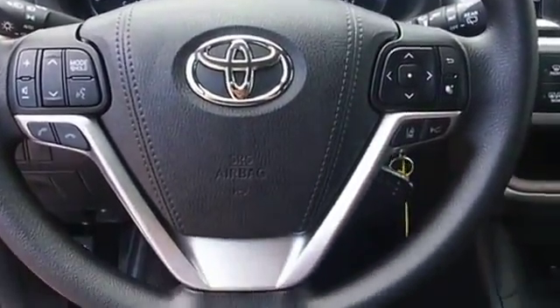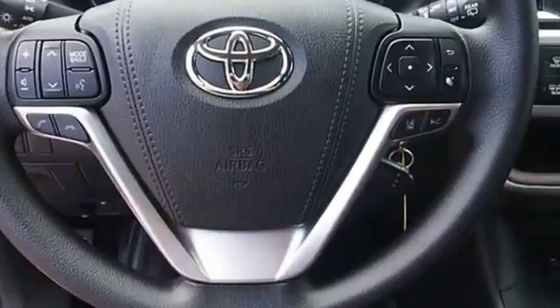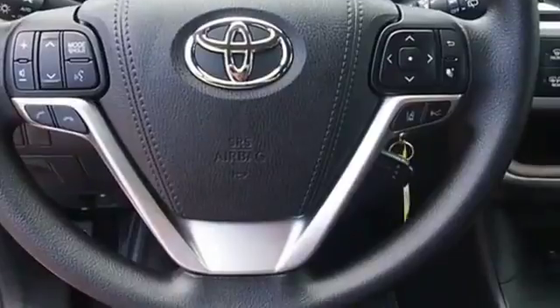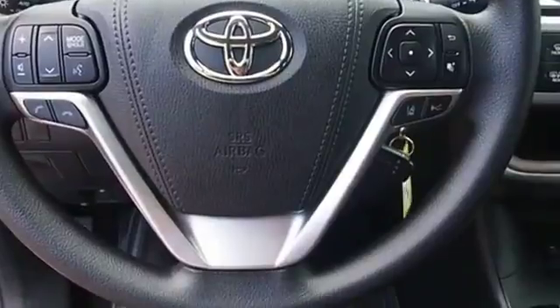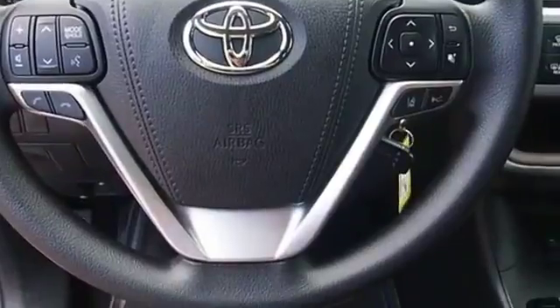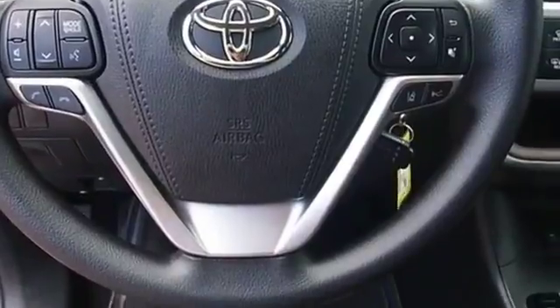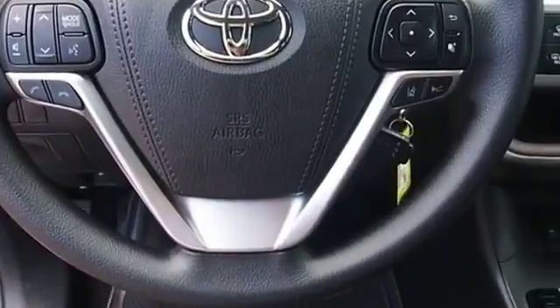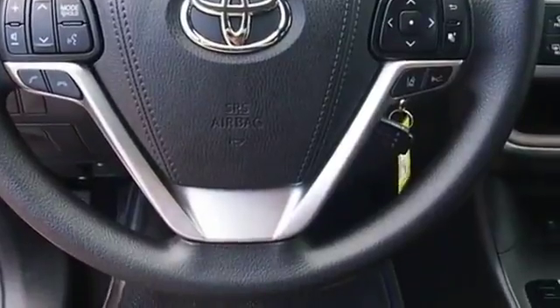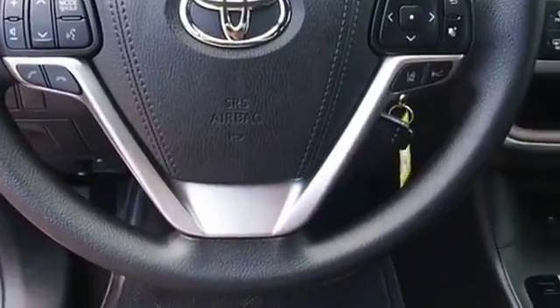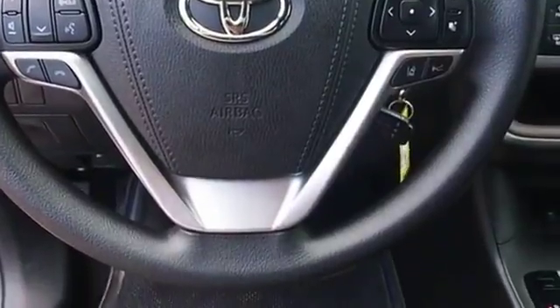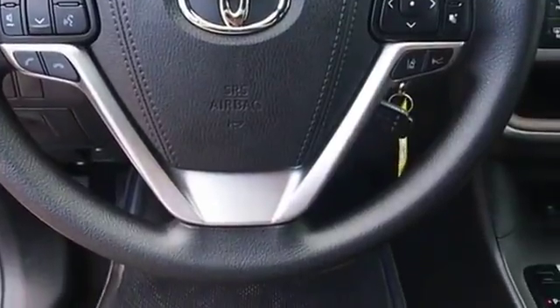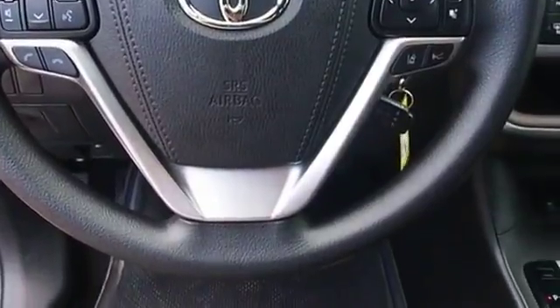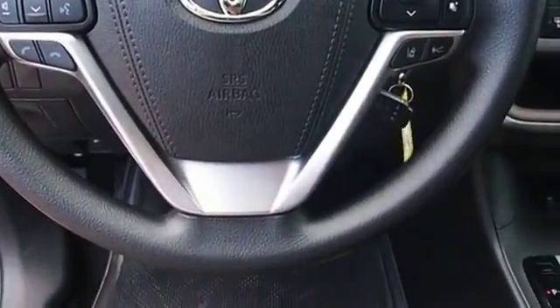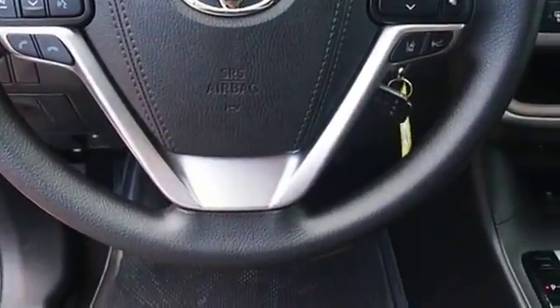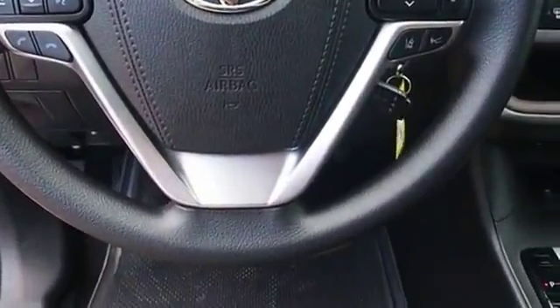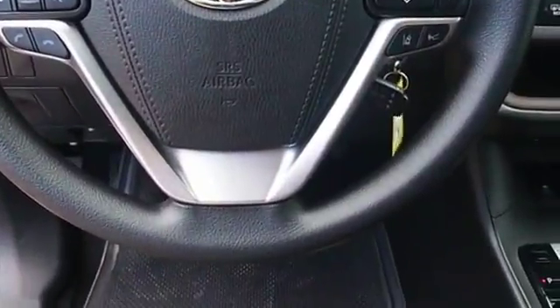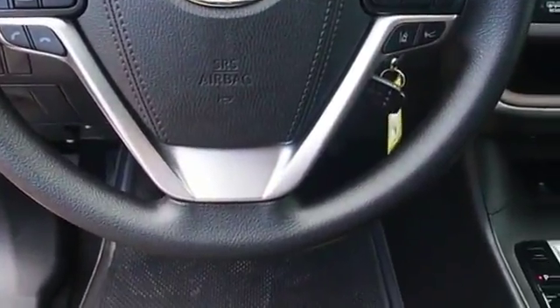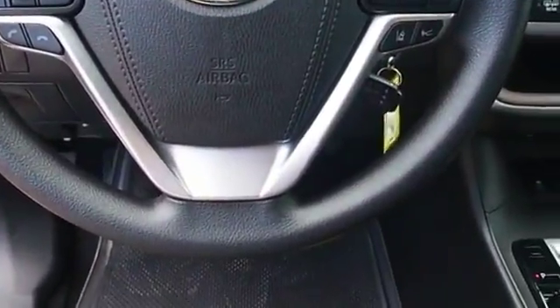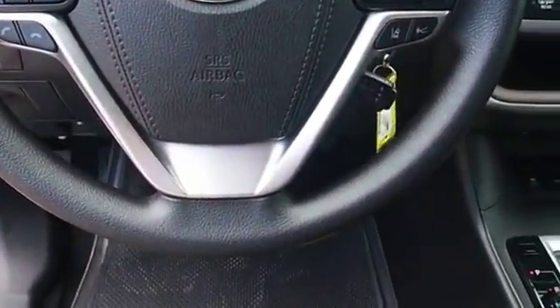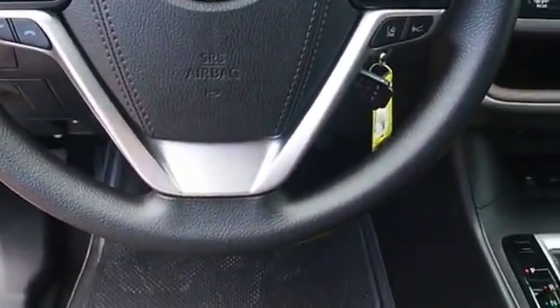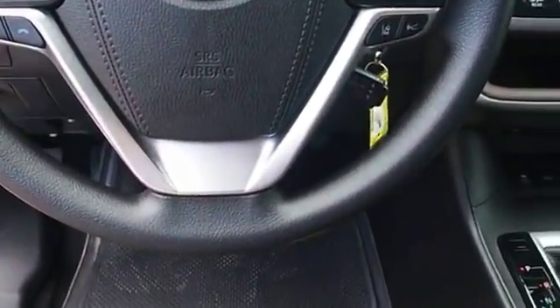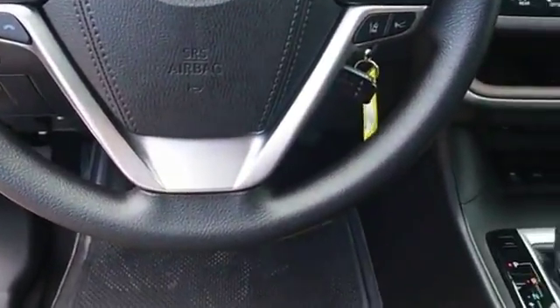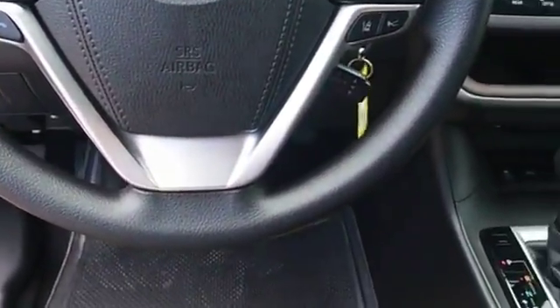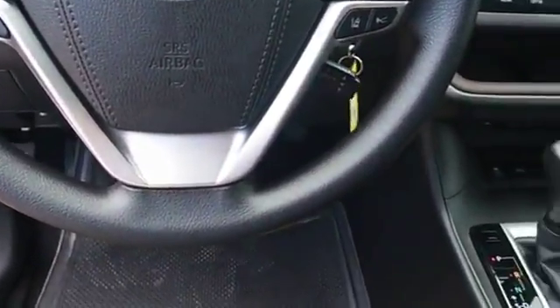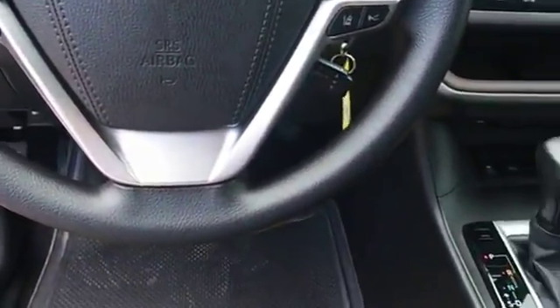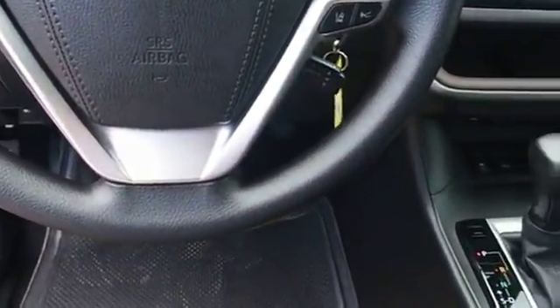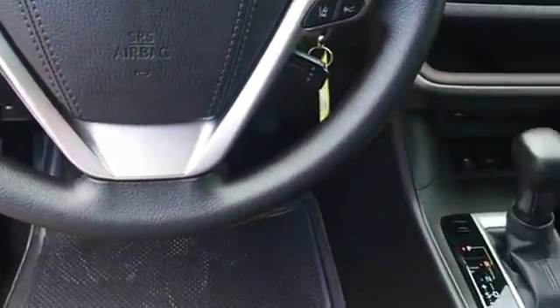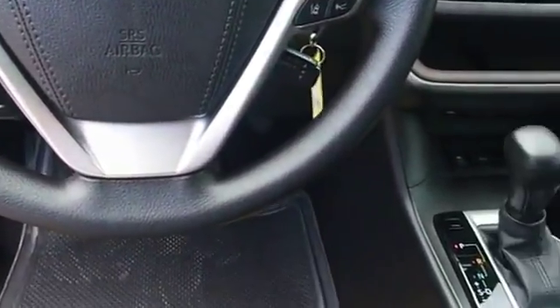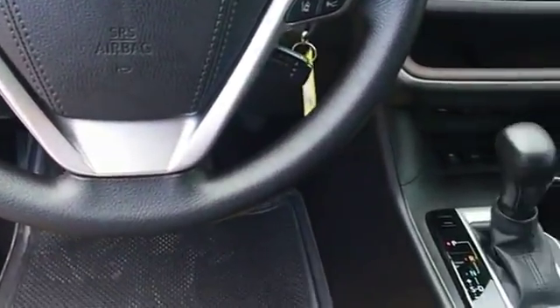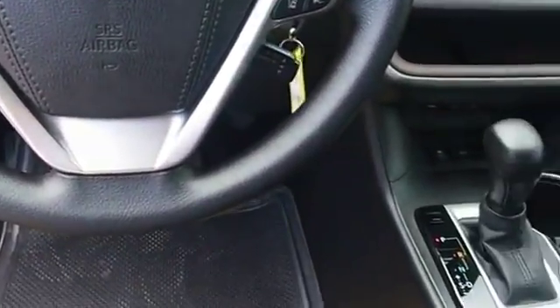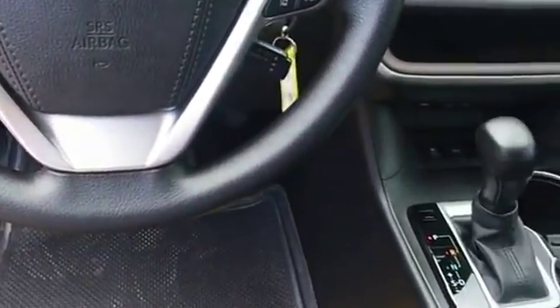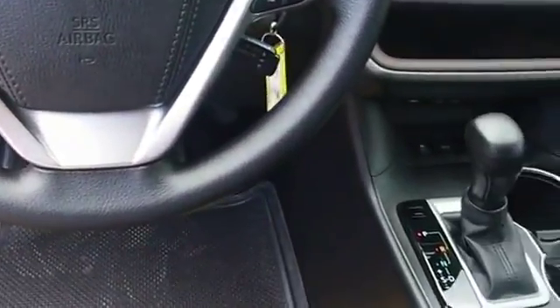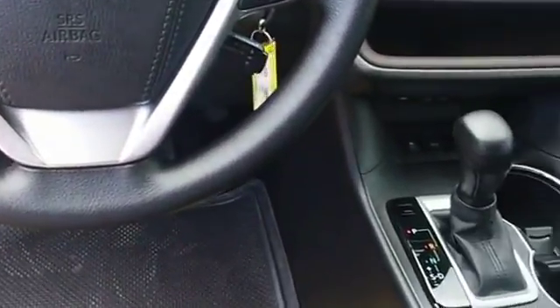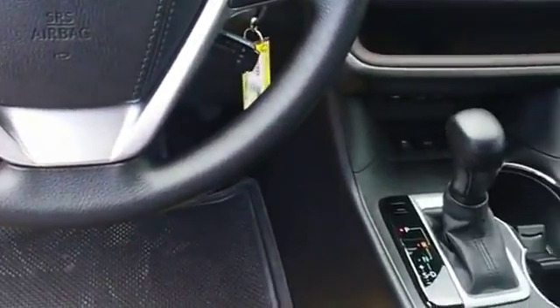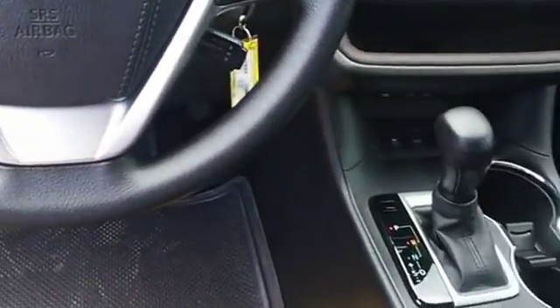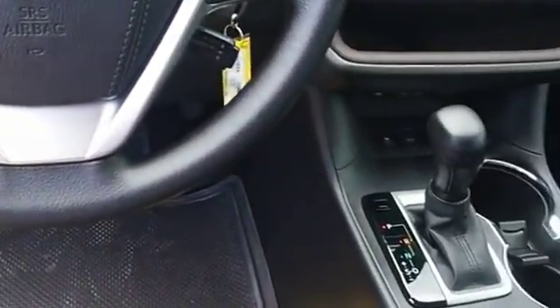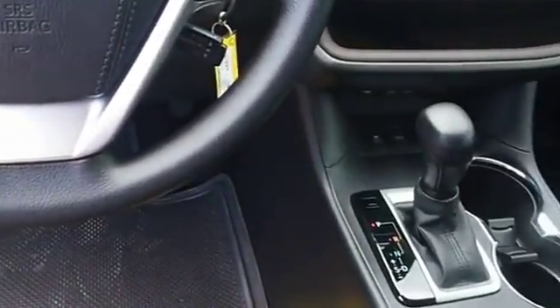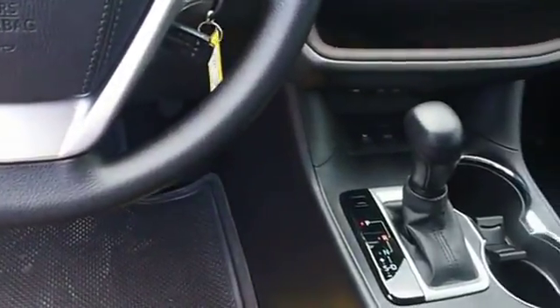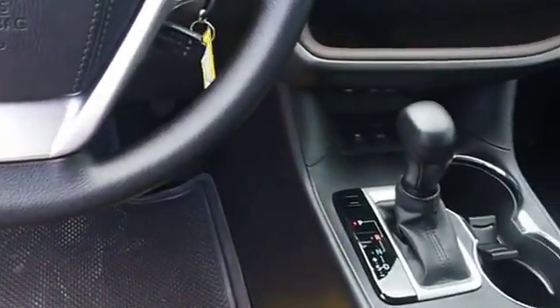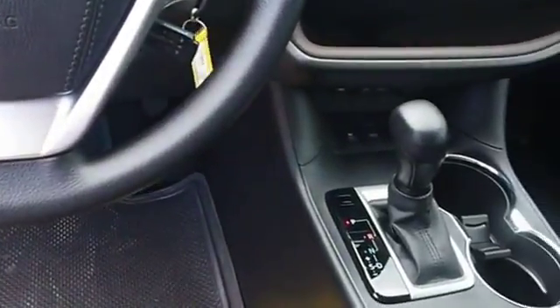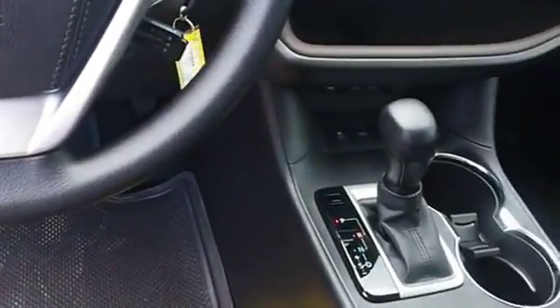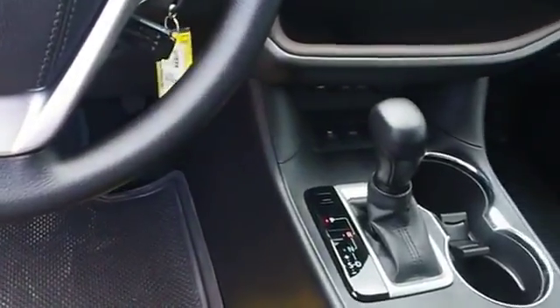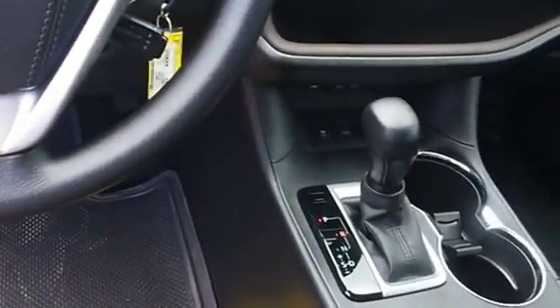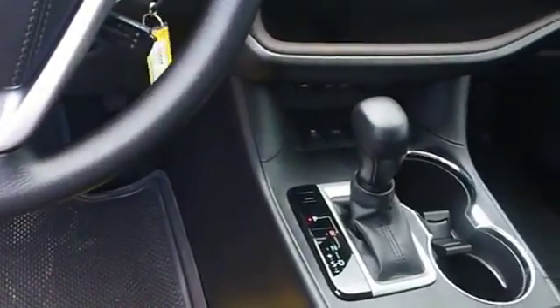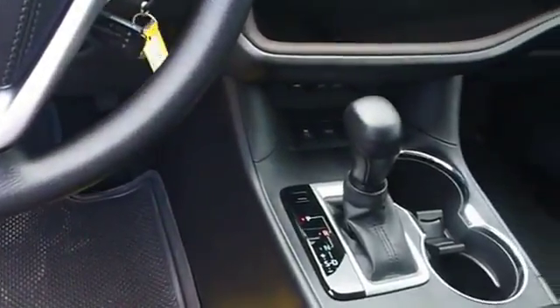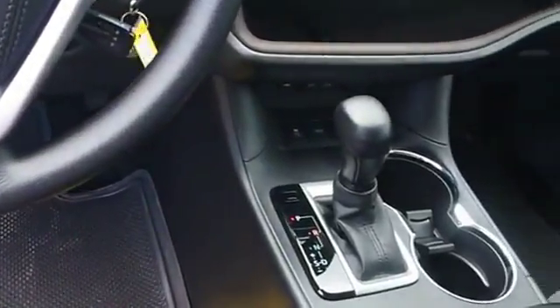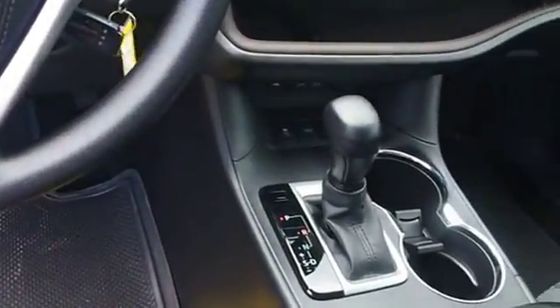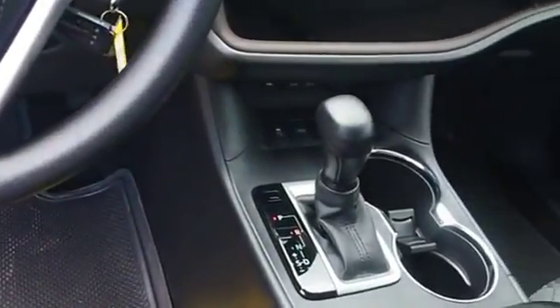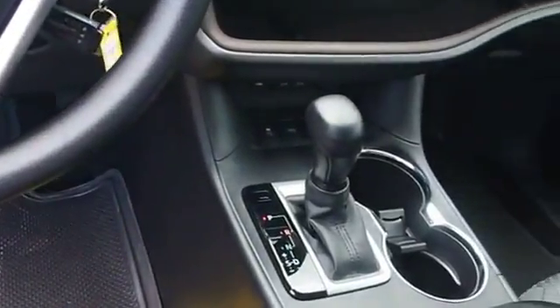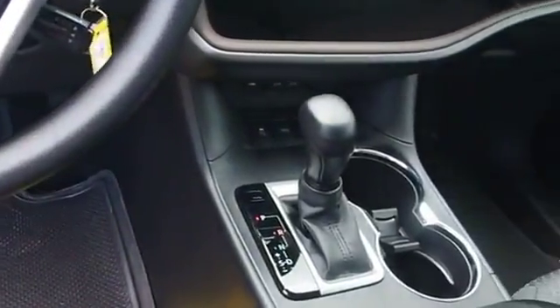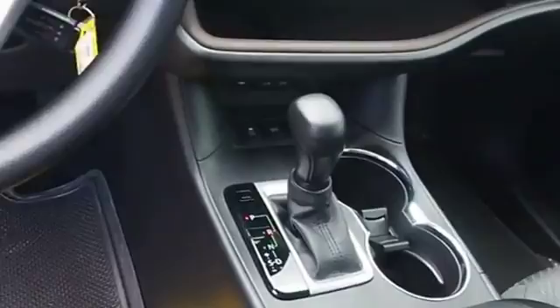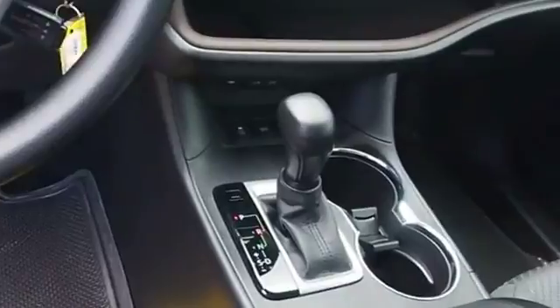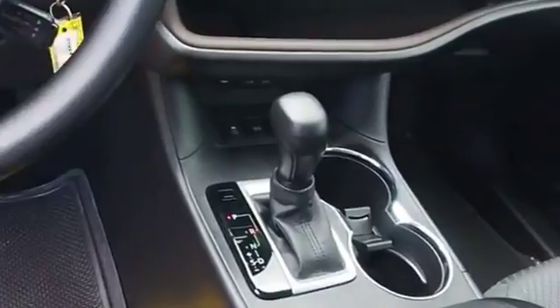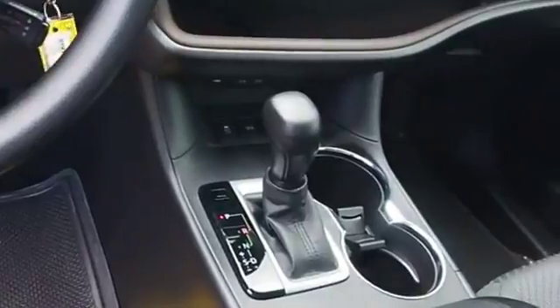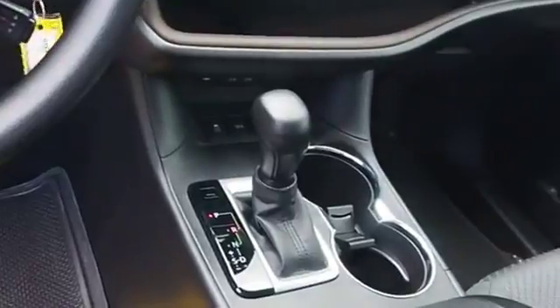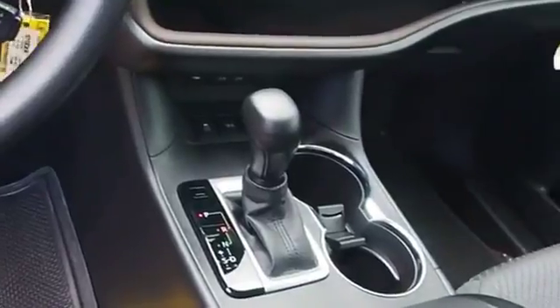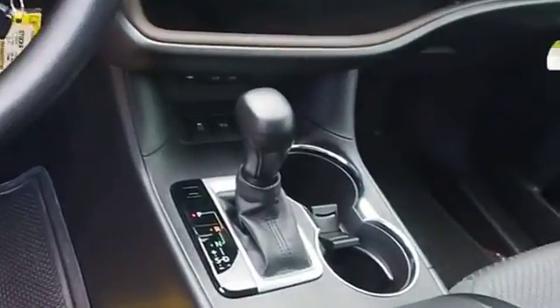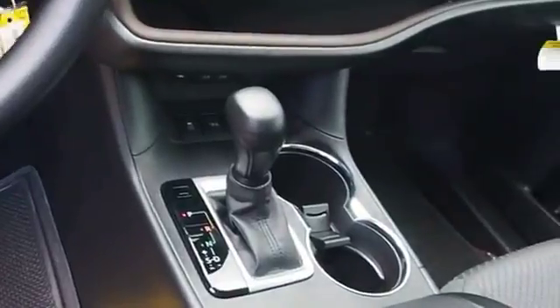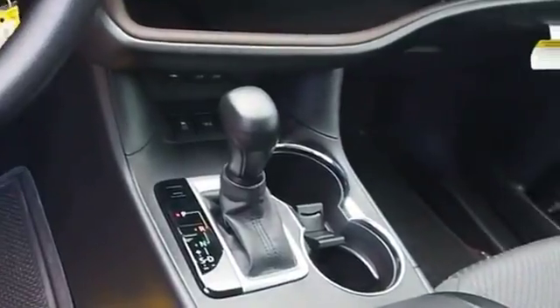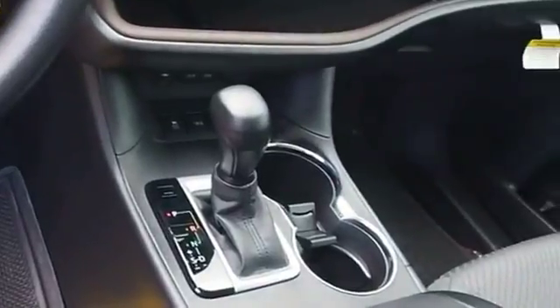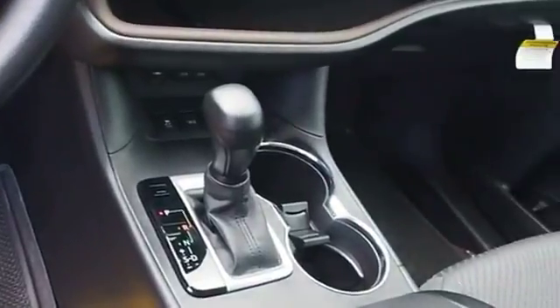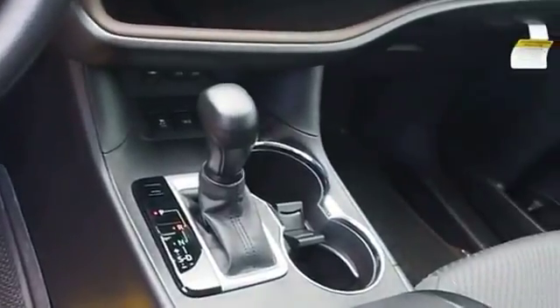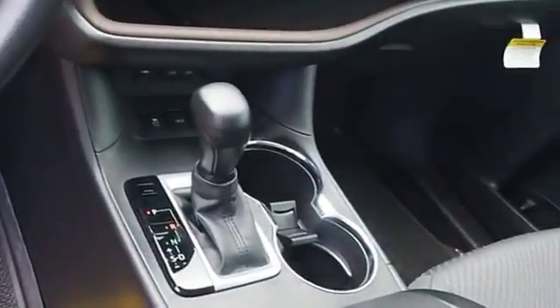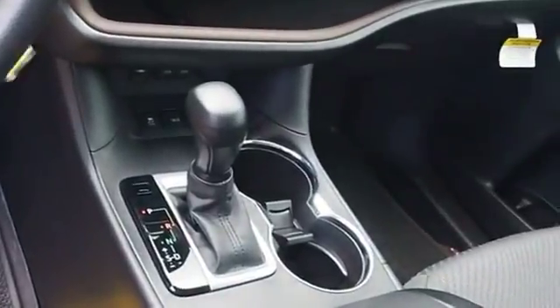A 2010 top safety pick, the Highlander is where substance meets style. Come see the car for yourself.